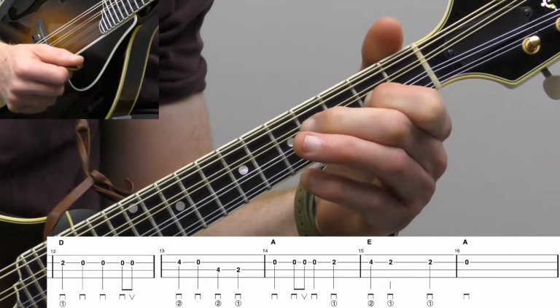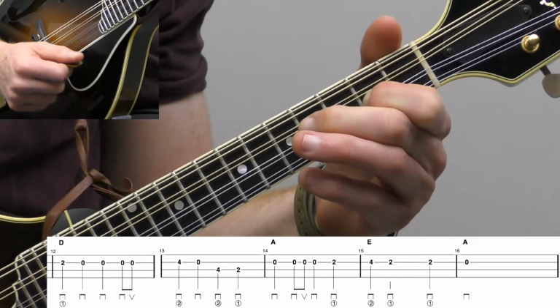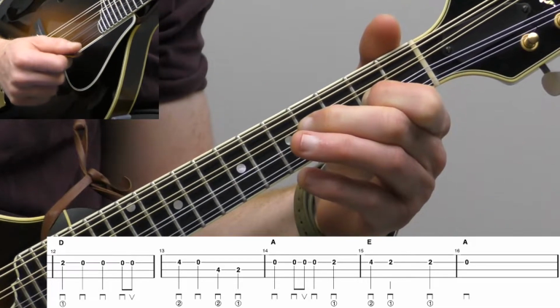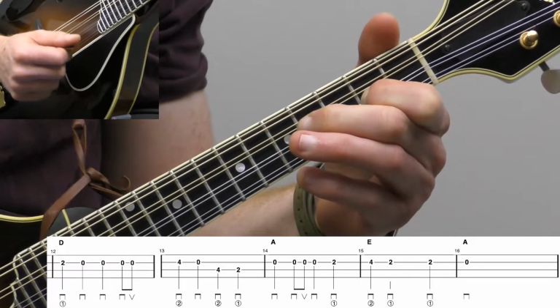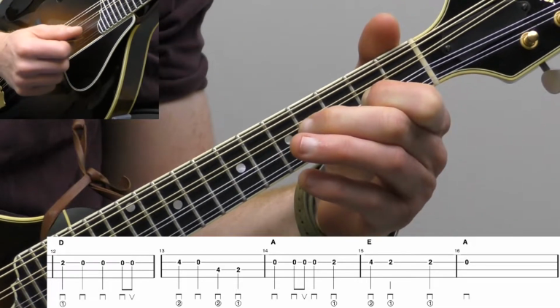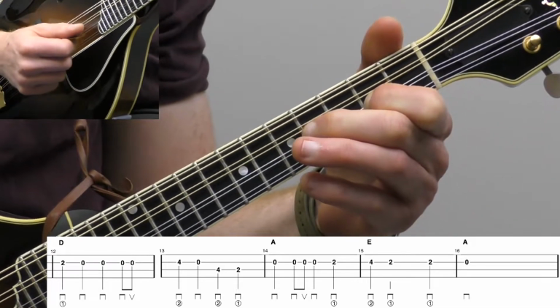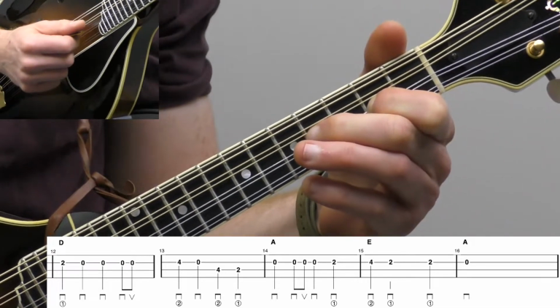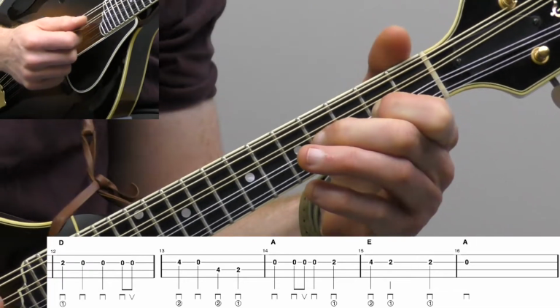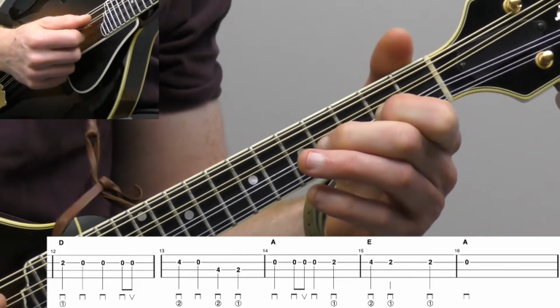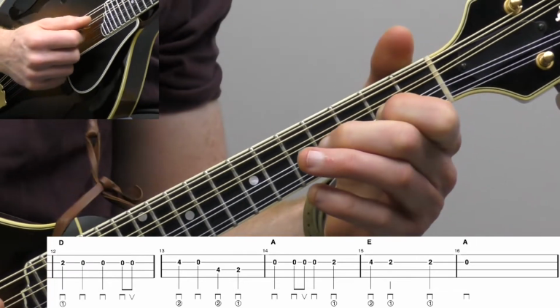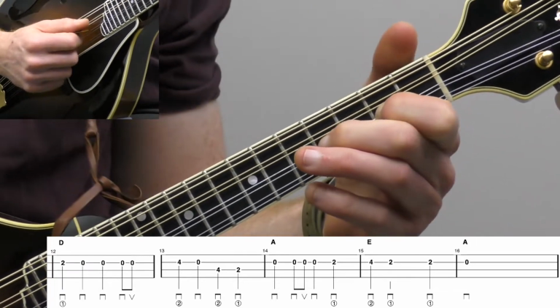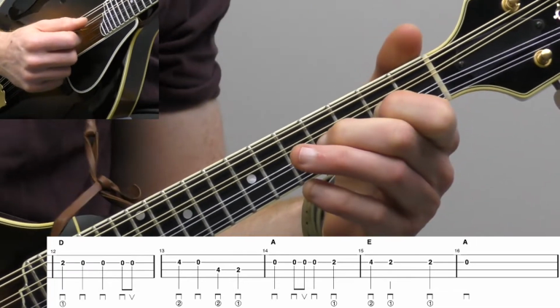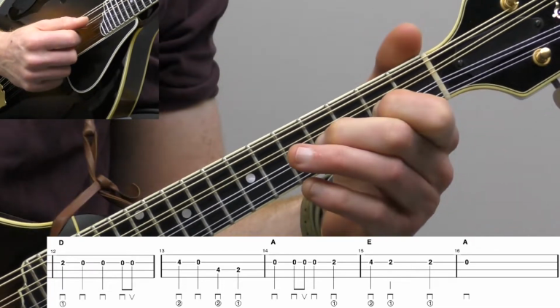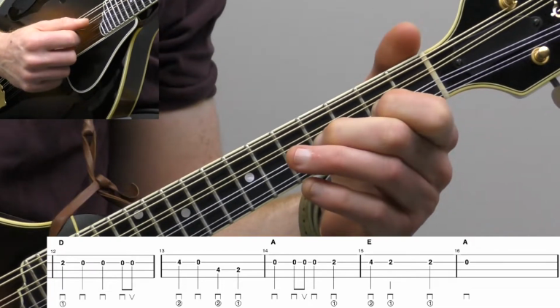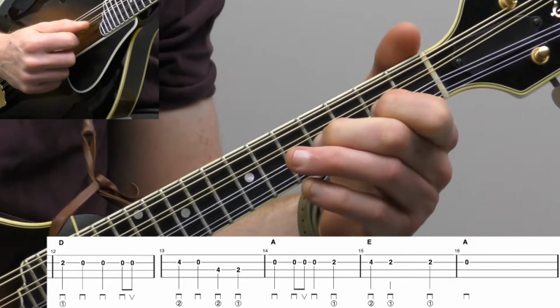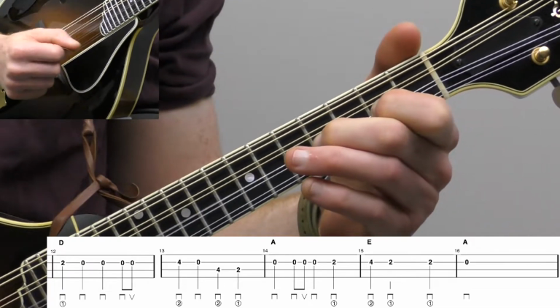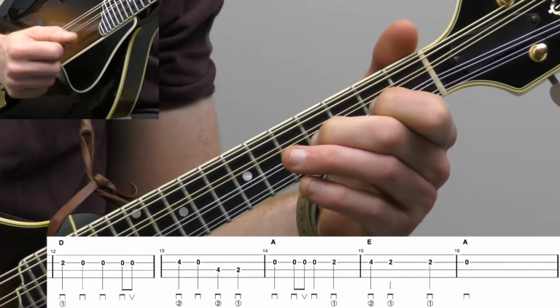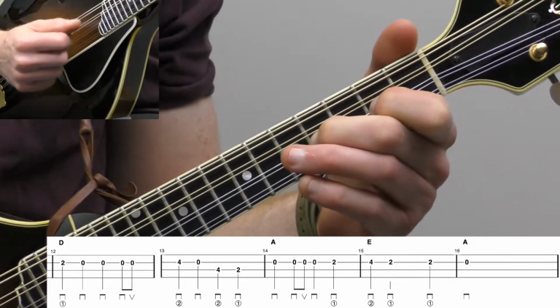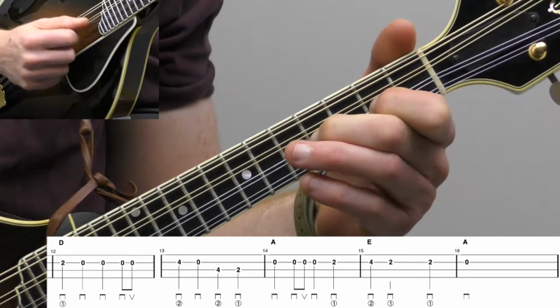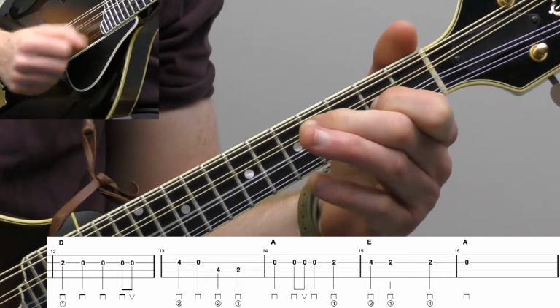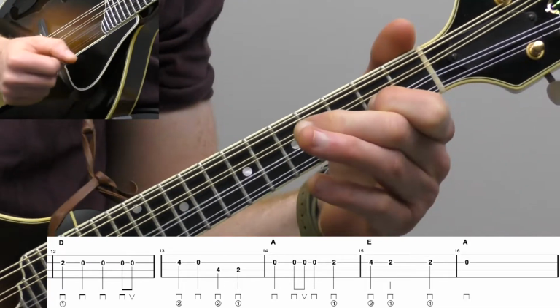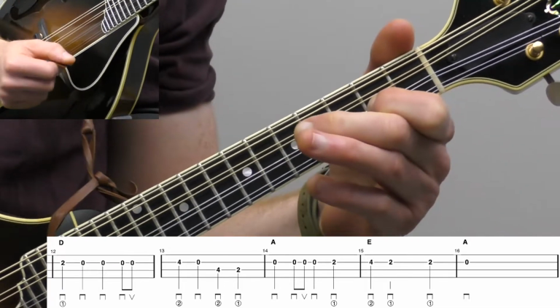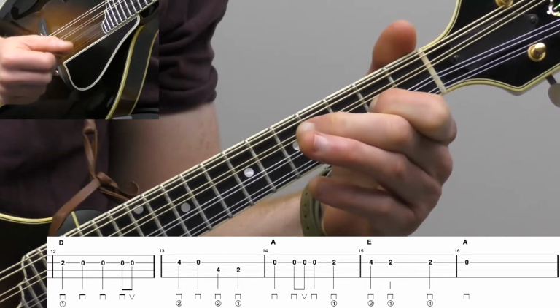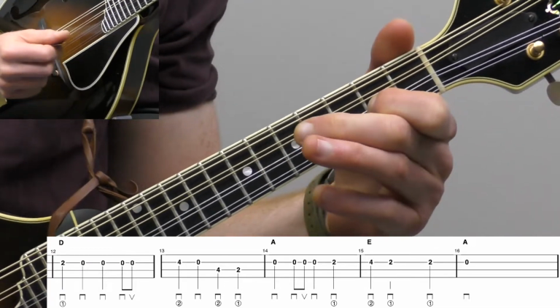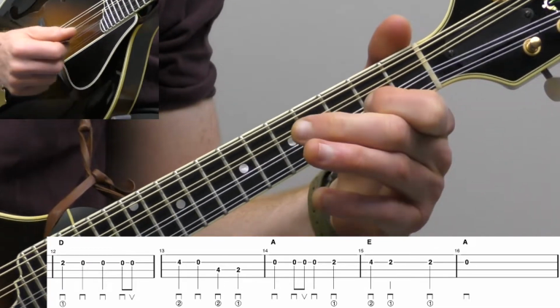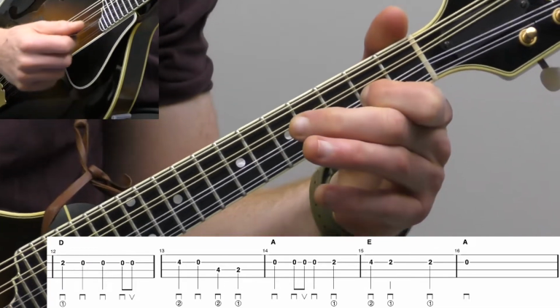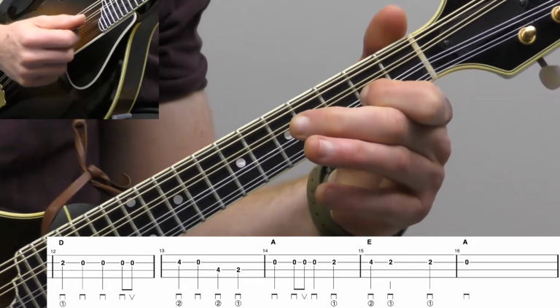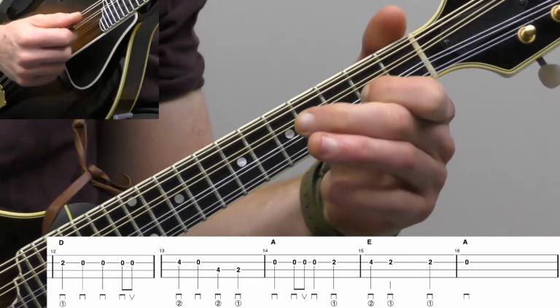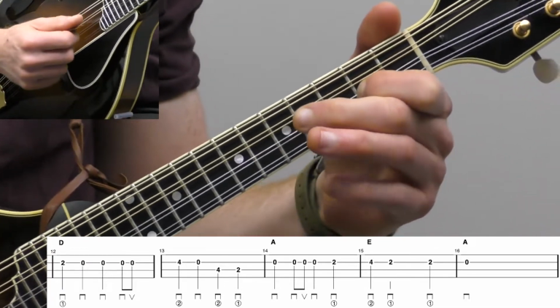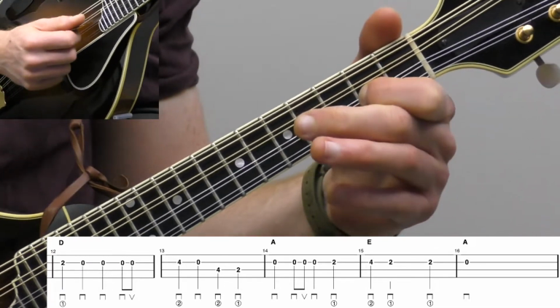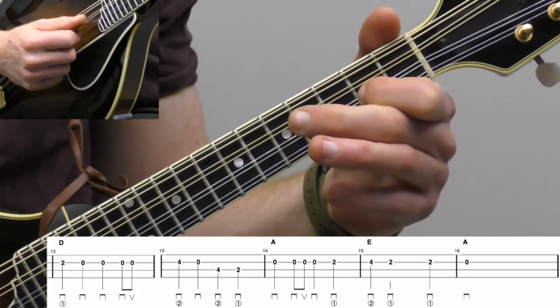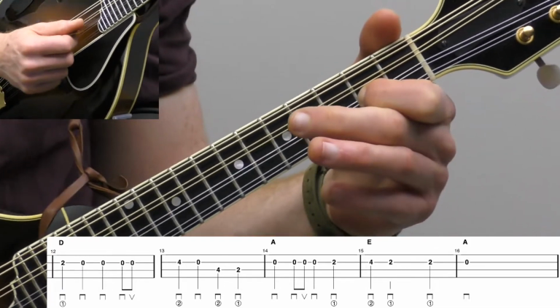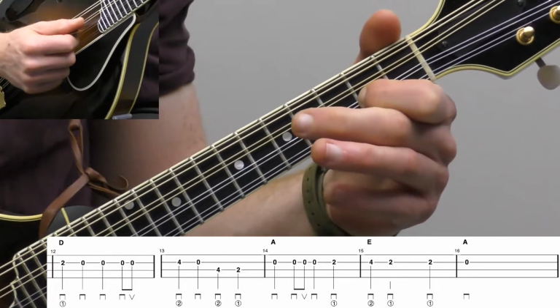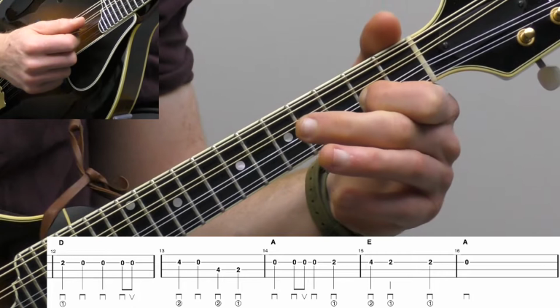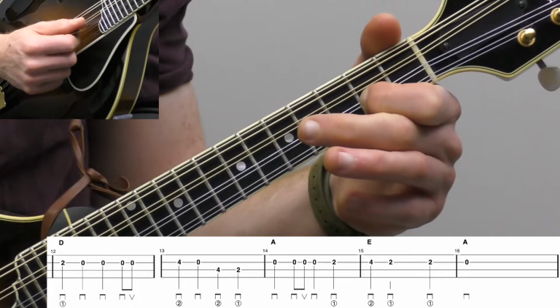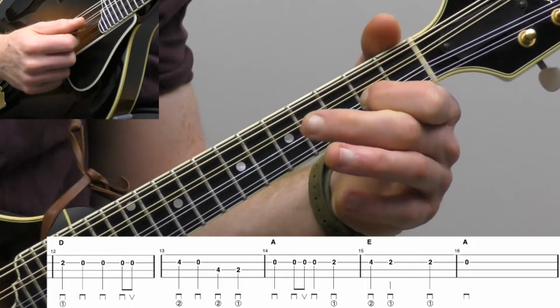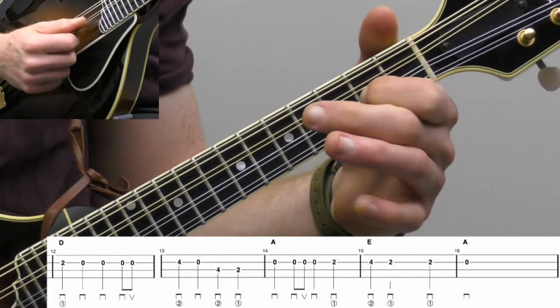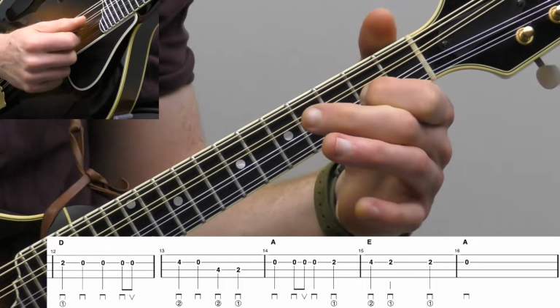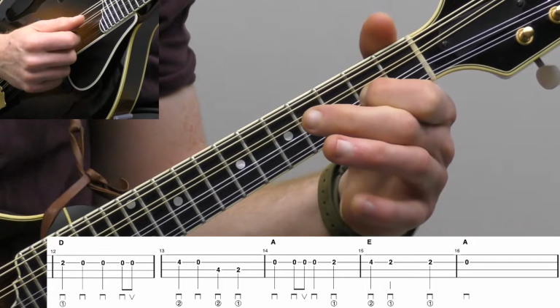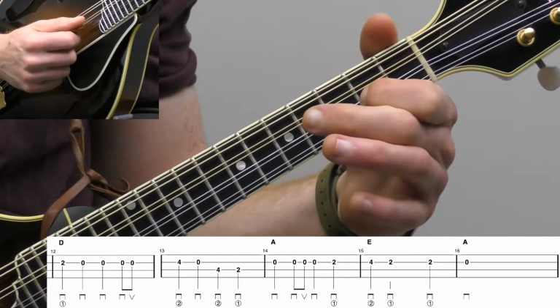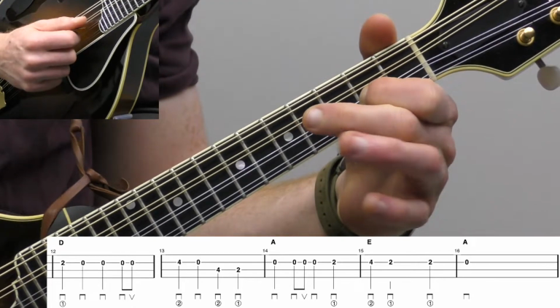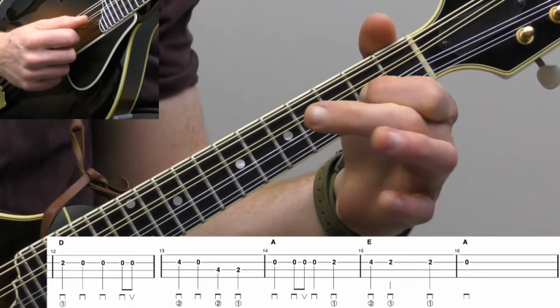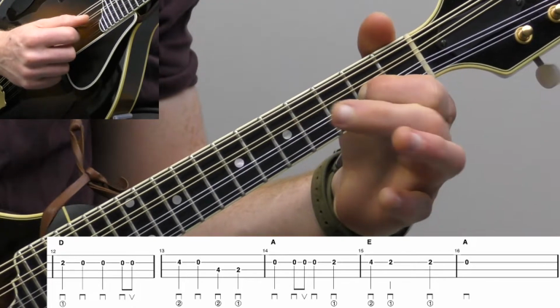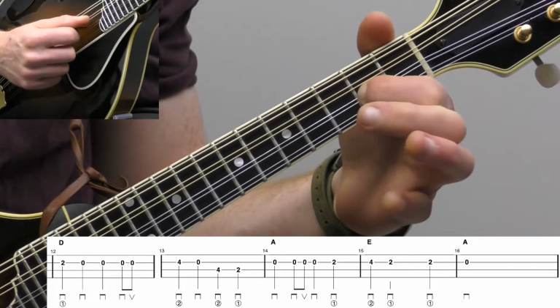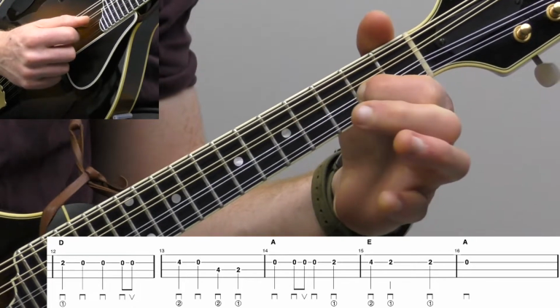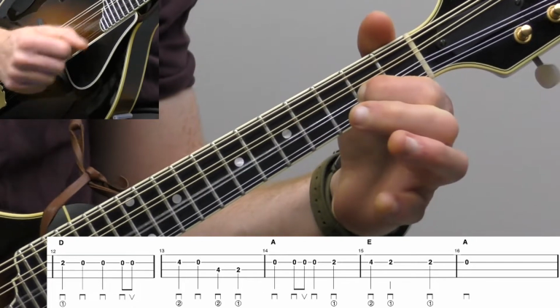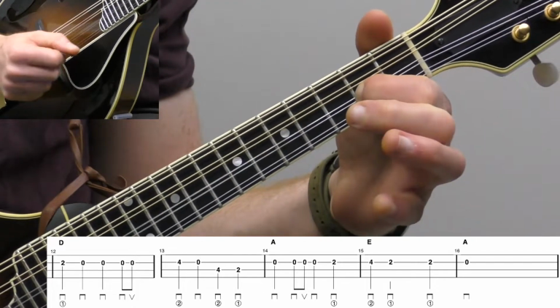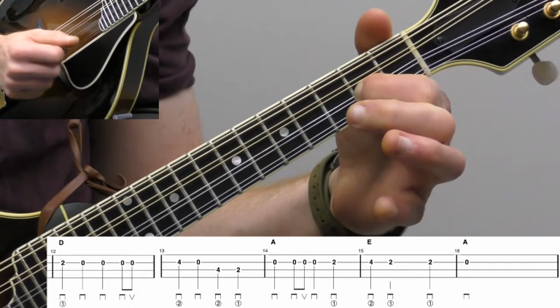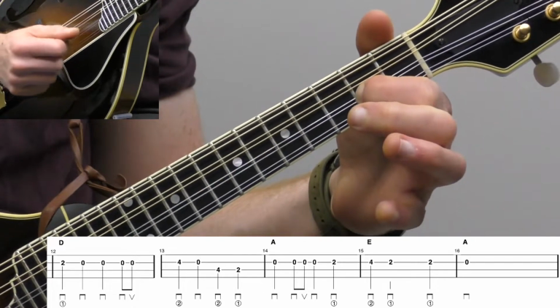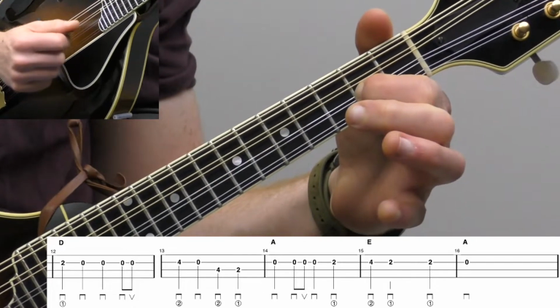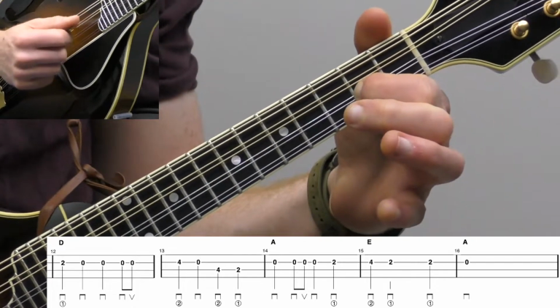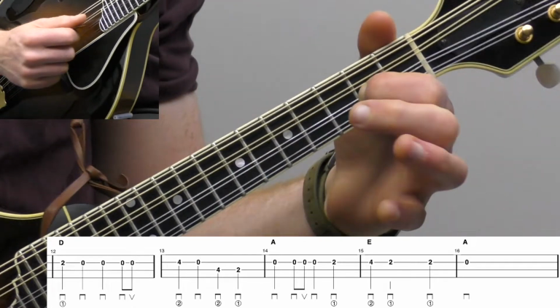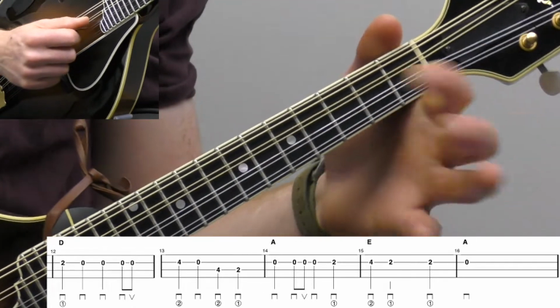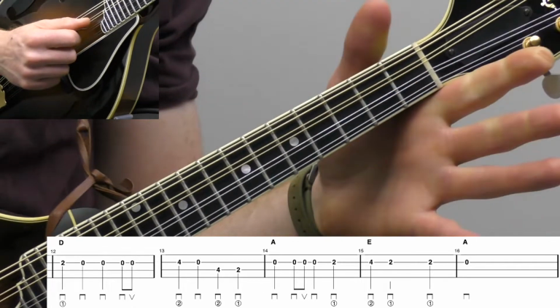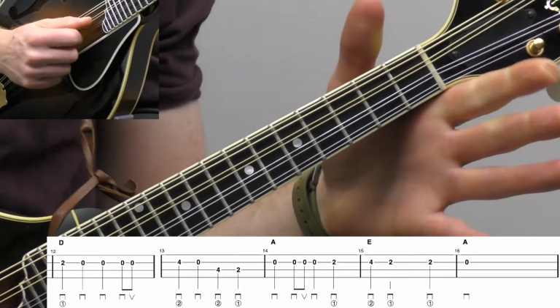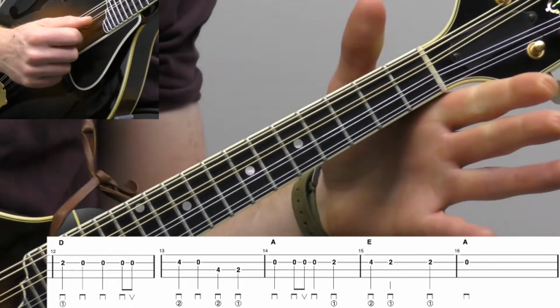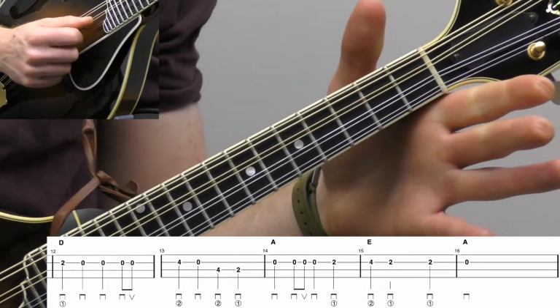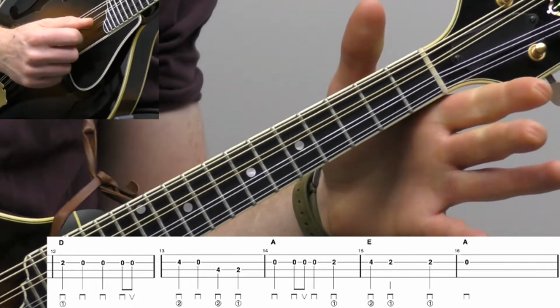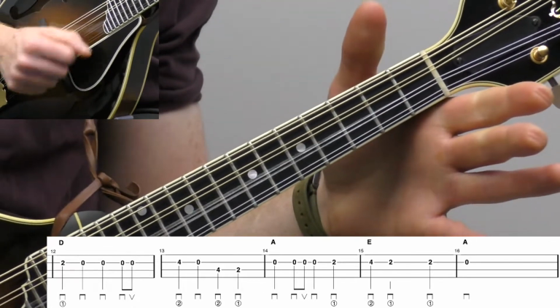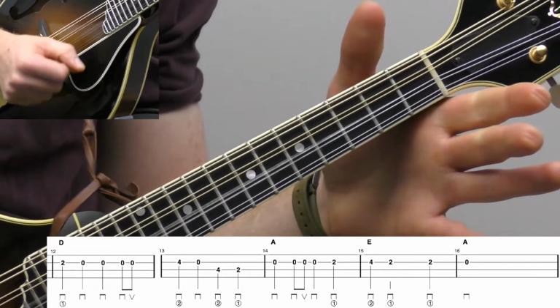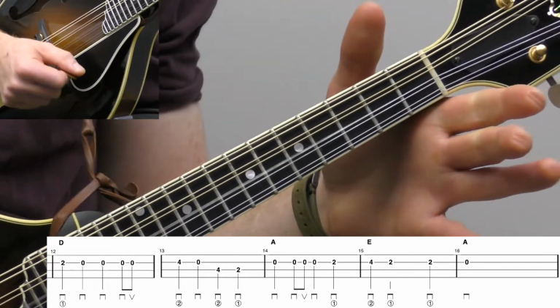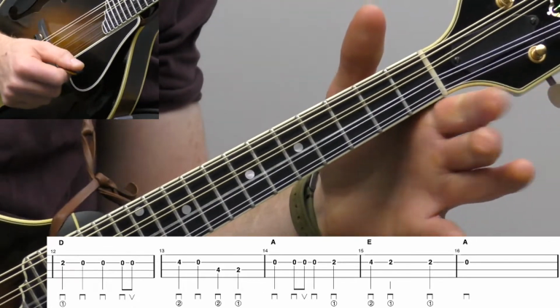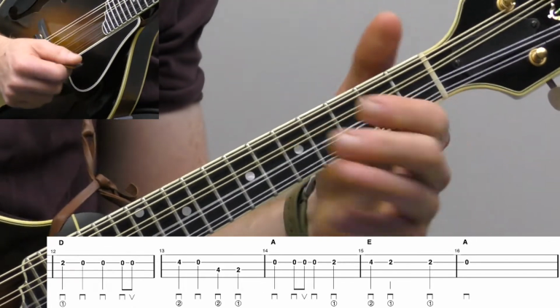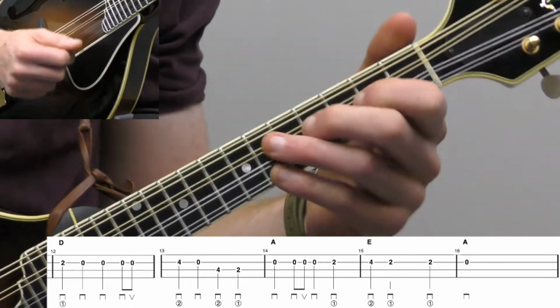That's a half note, so we're going one, two, three, and then play this note again on beat four. Open.